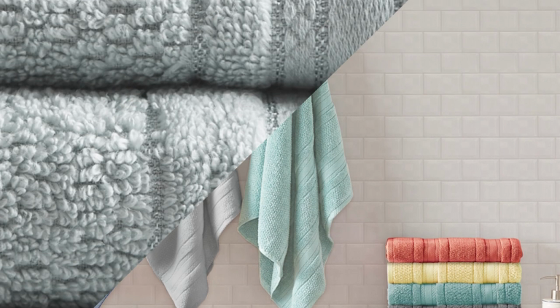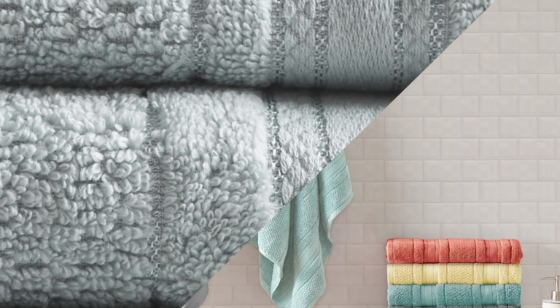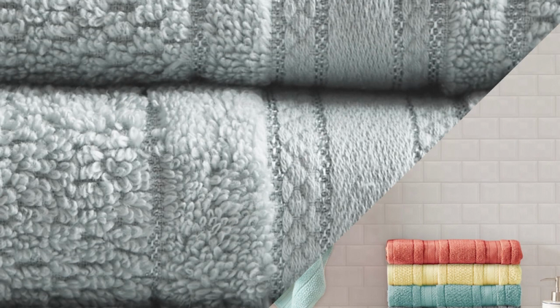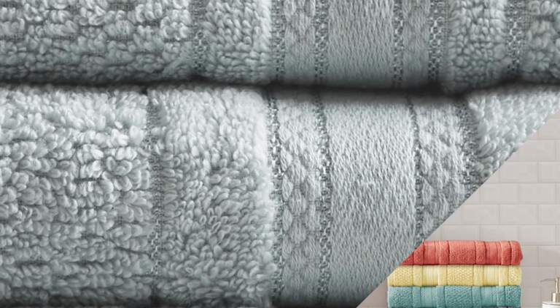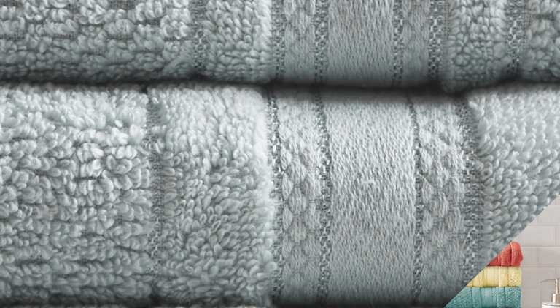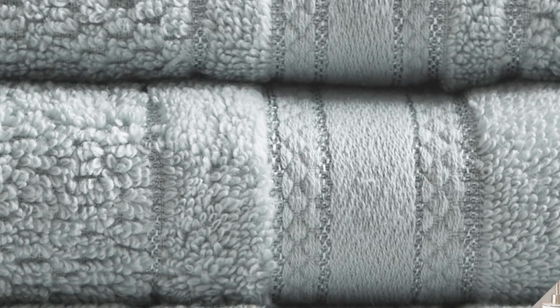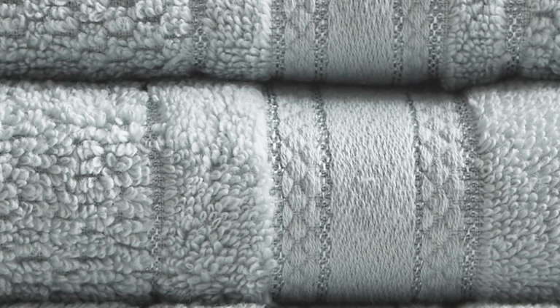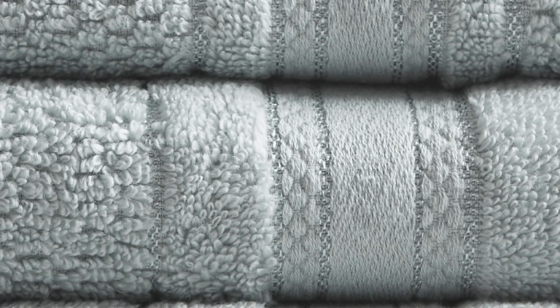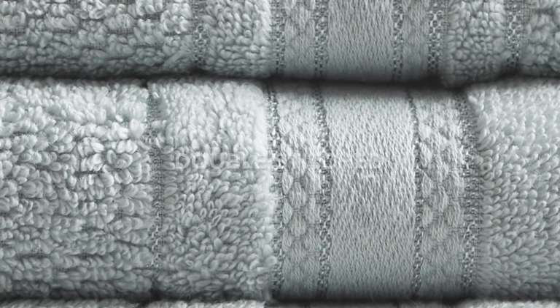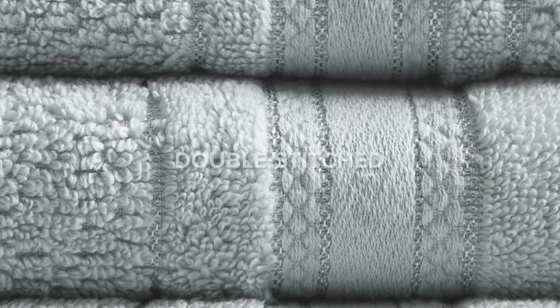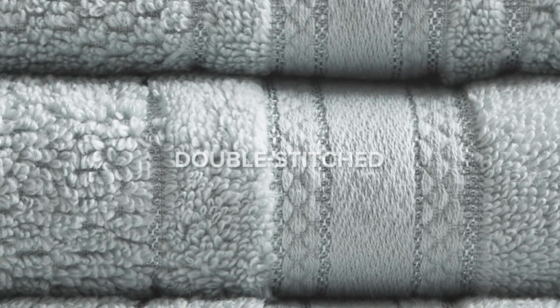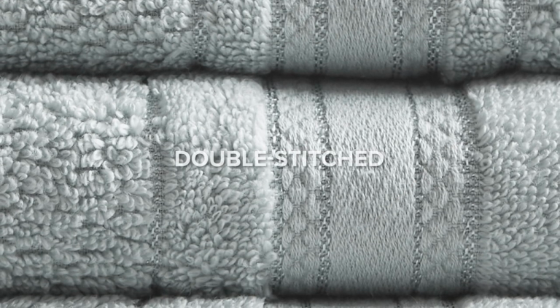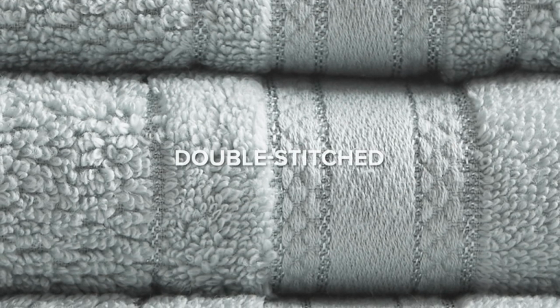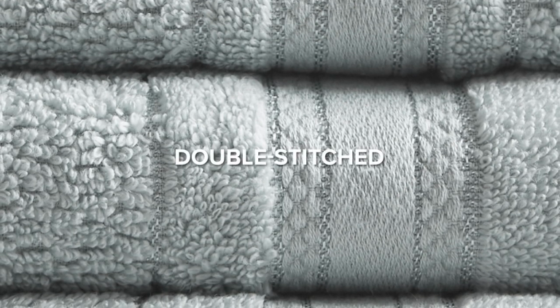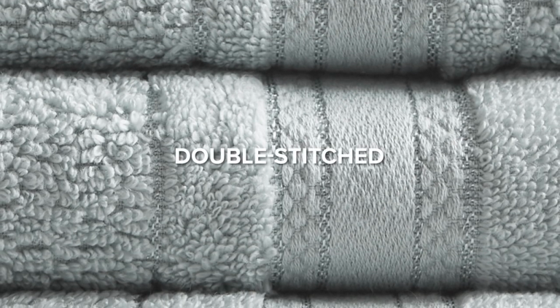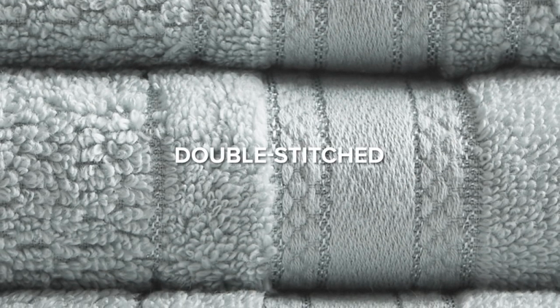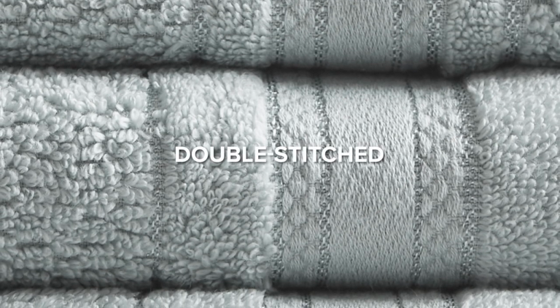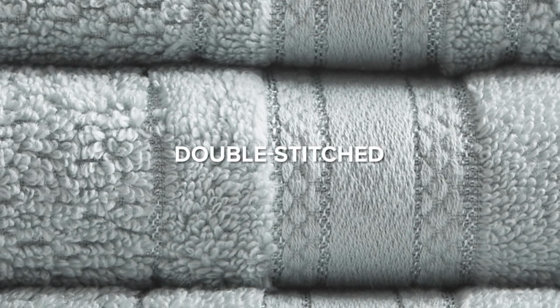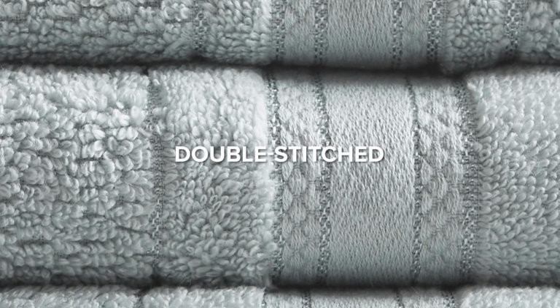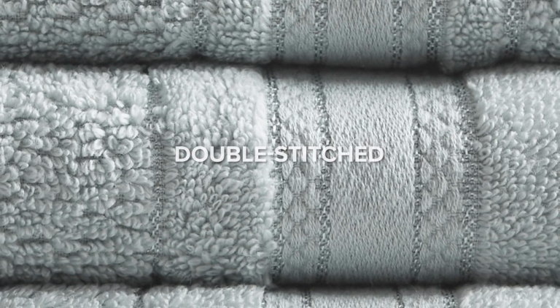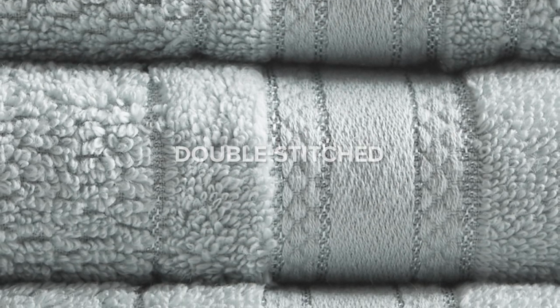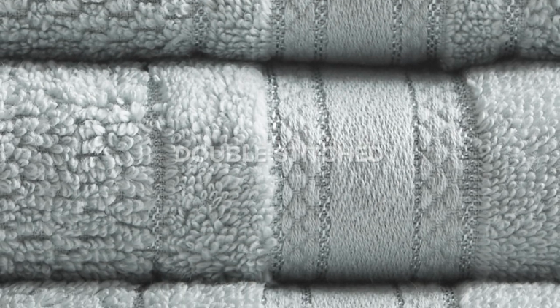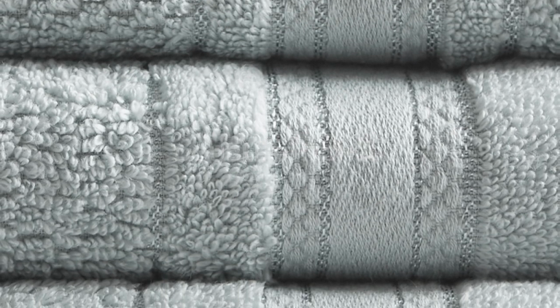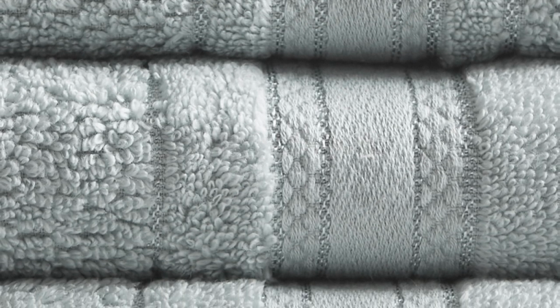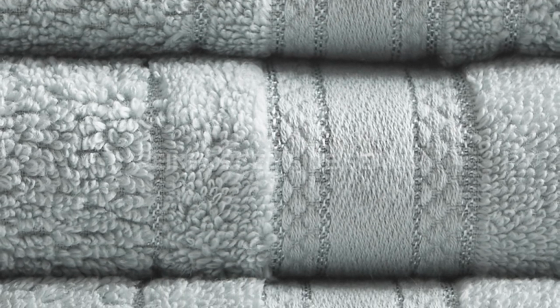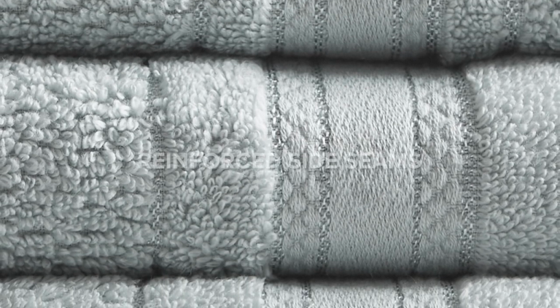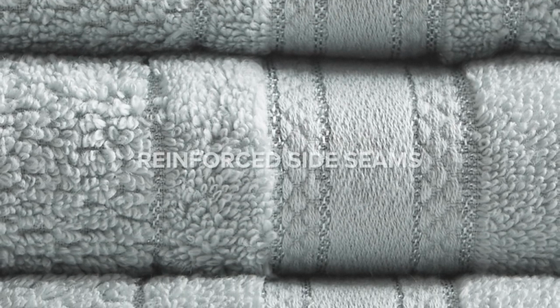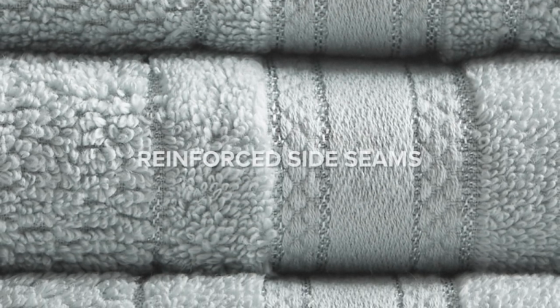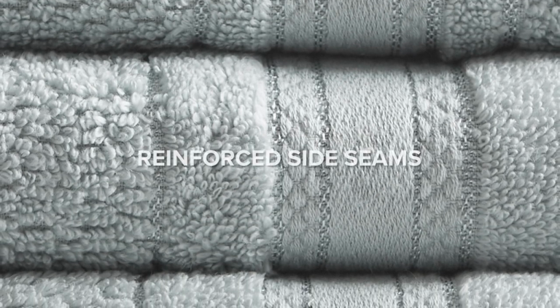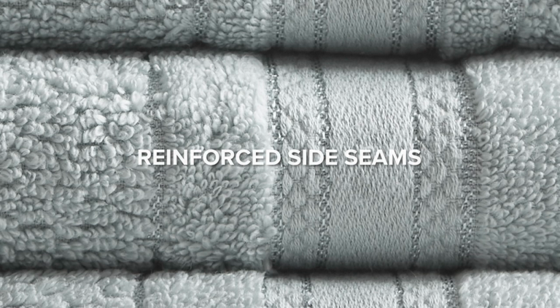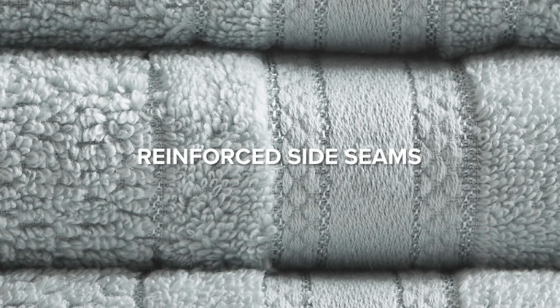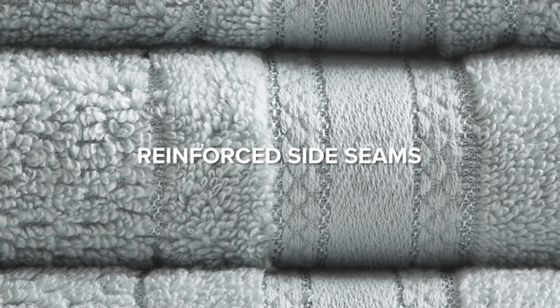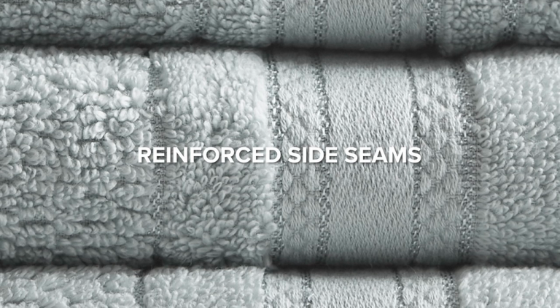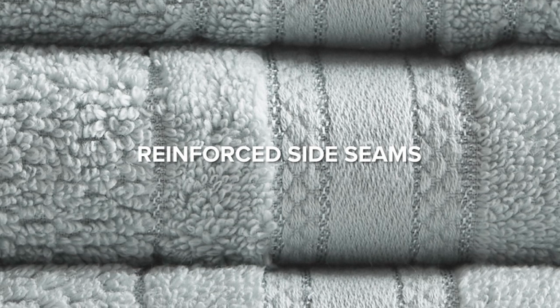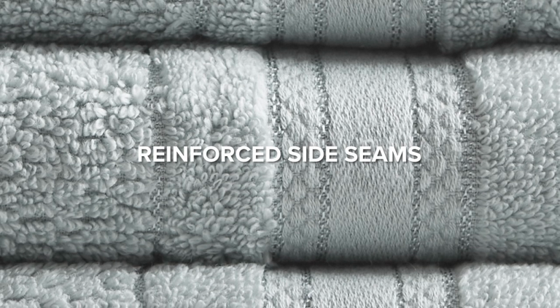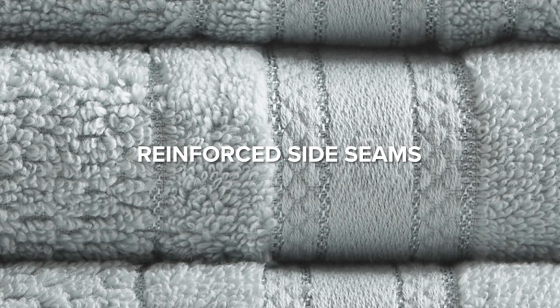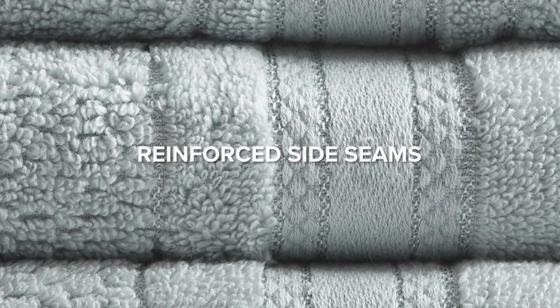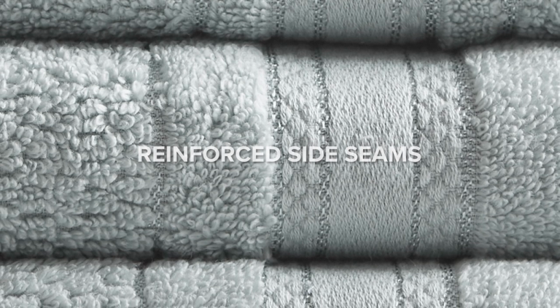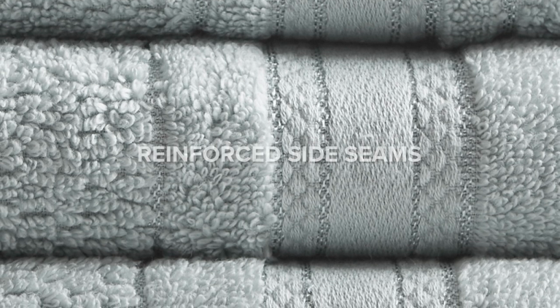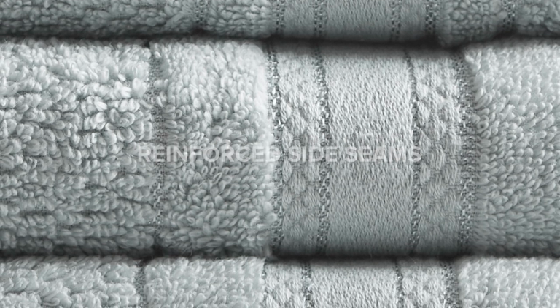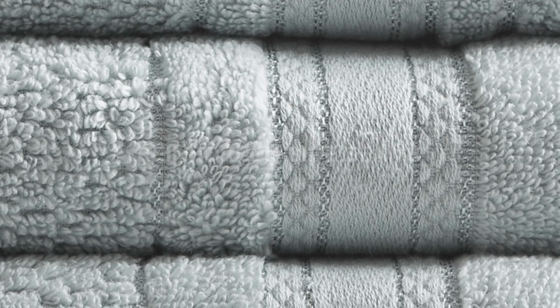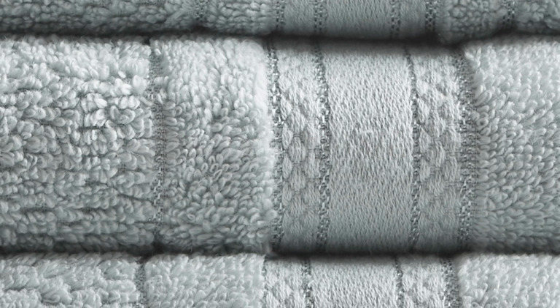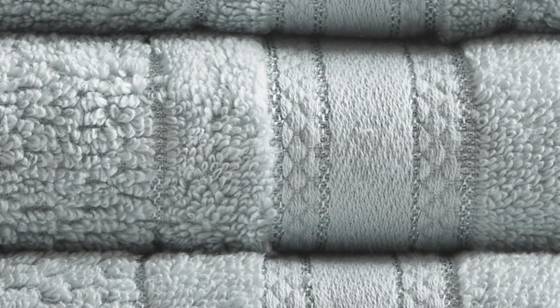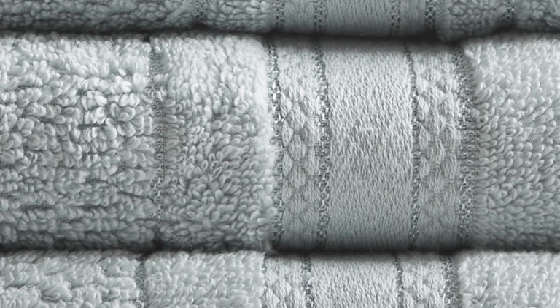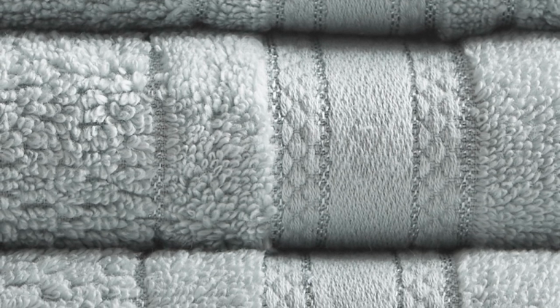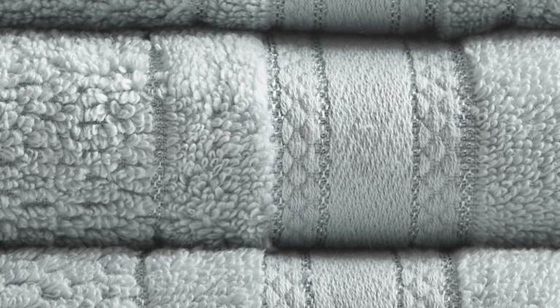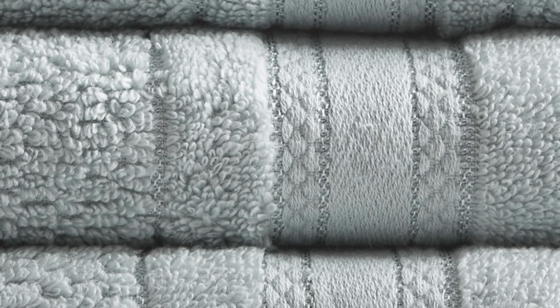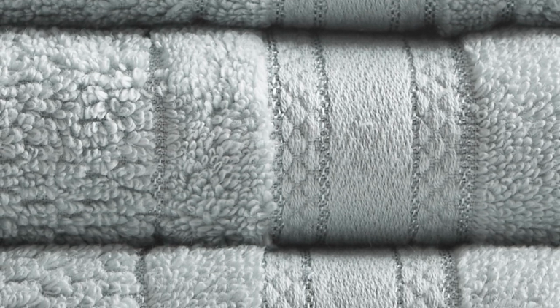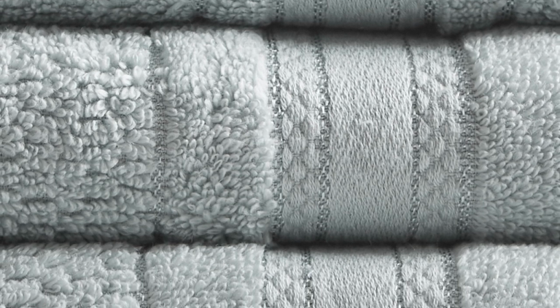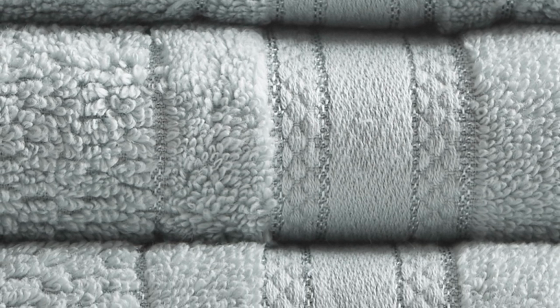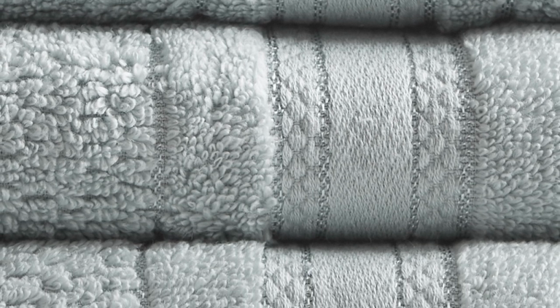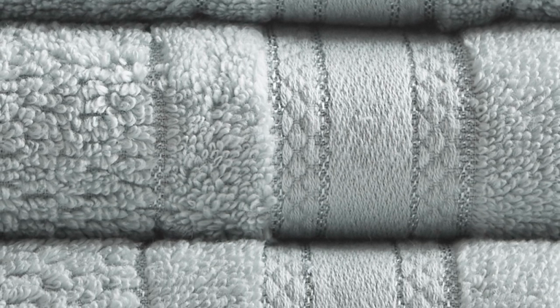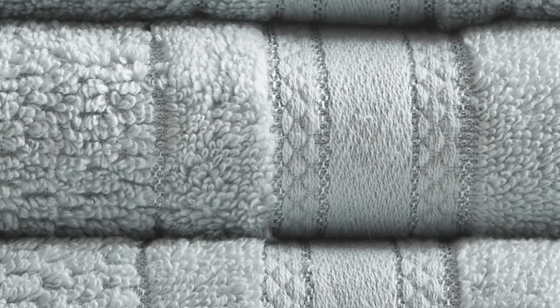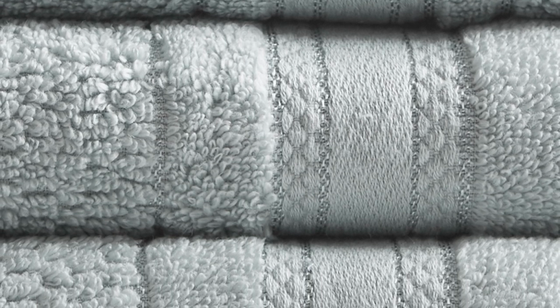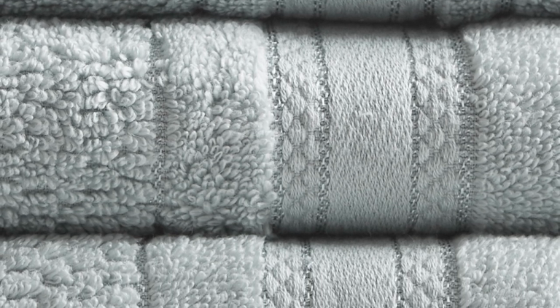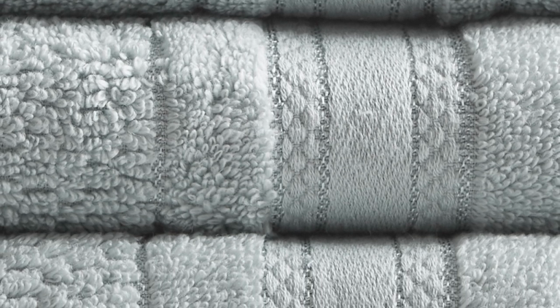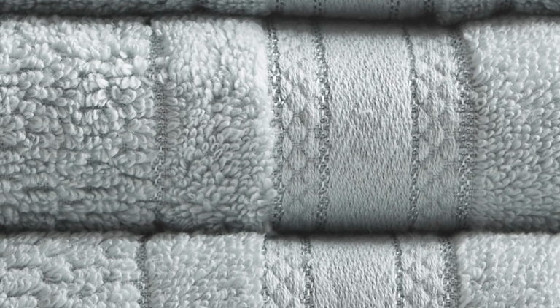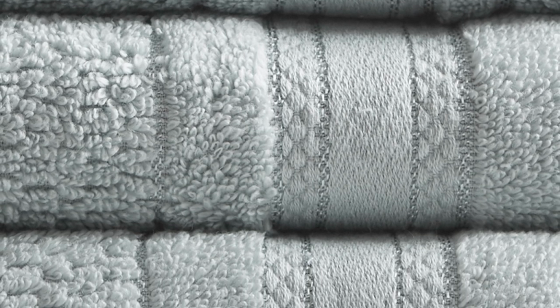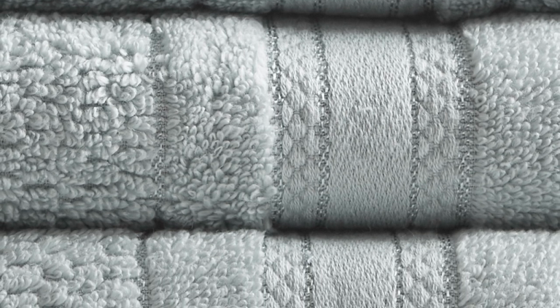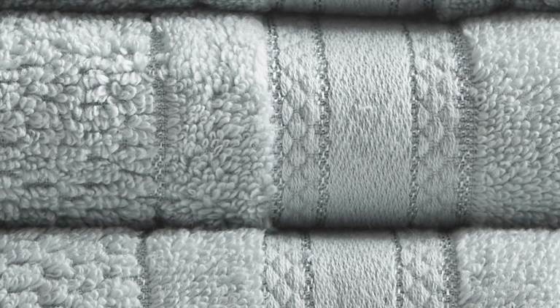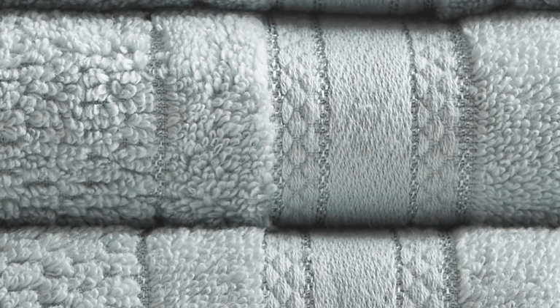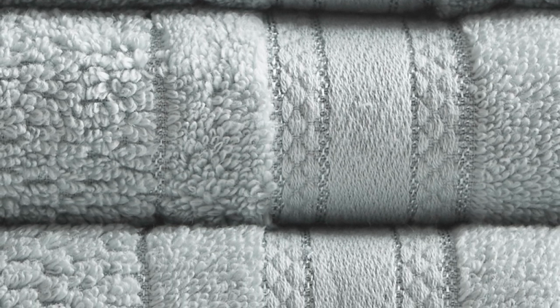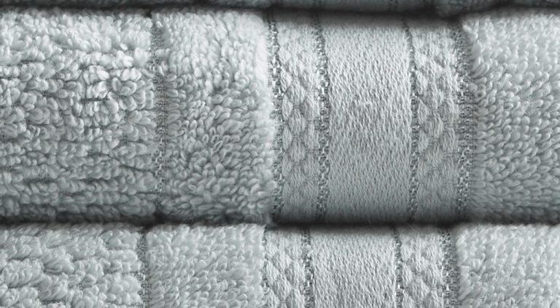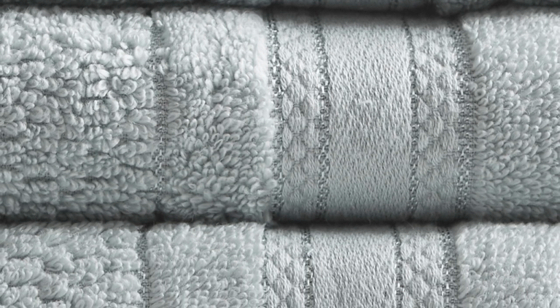Each towel is crafted with double-stitched, reinforced side seams, ensuring durability and a lasting embrace.